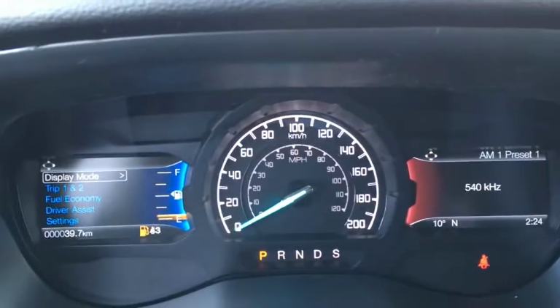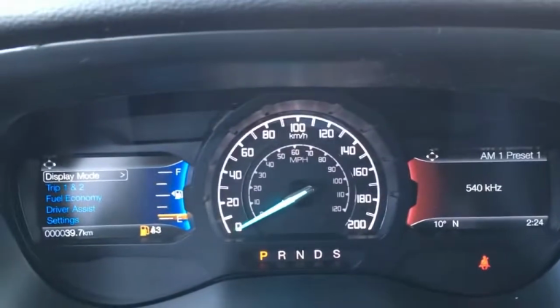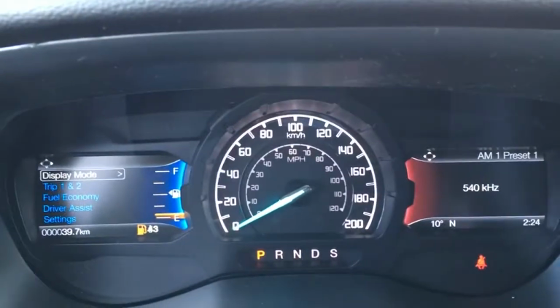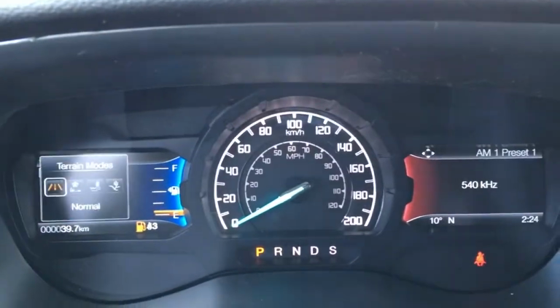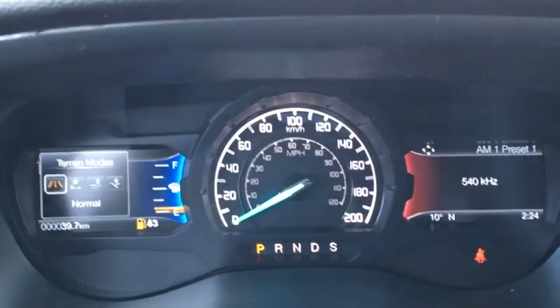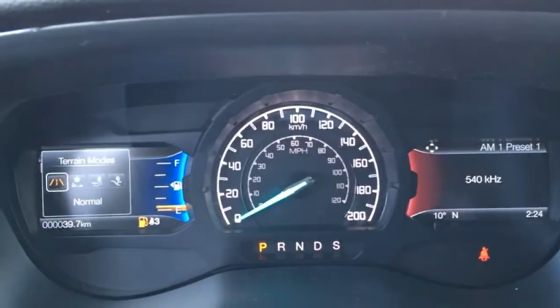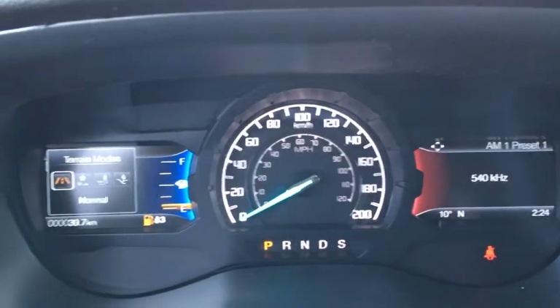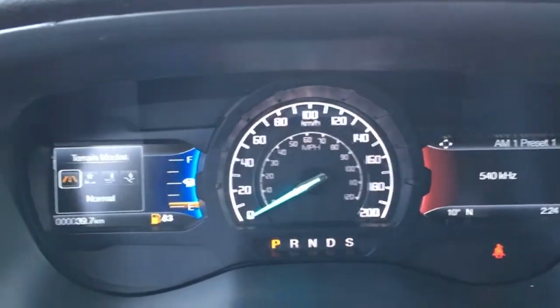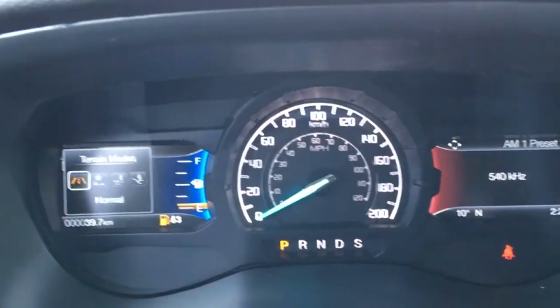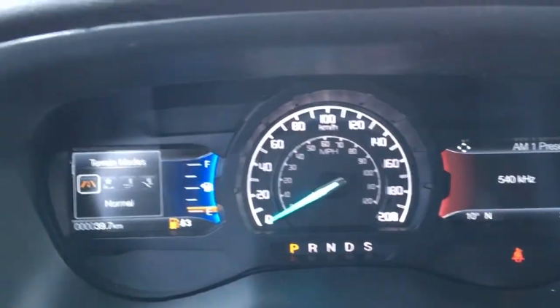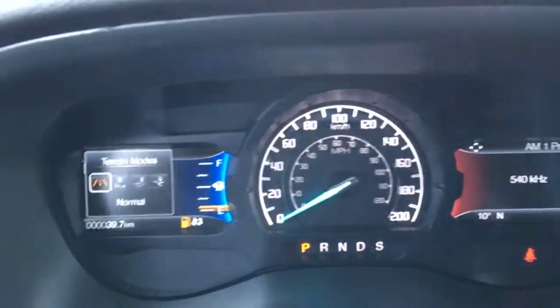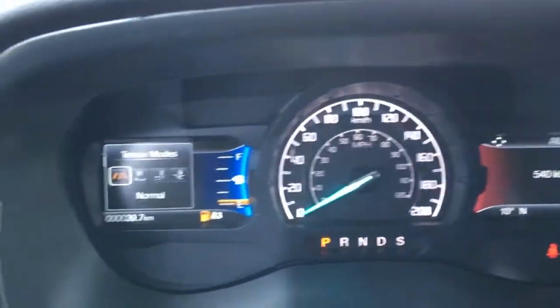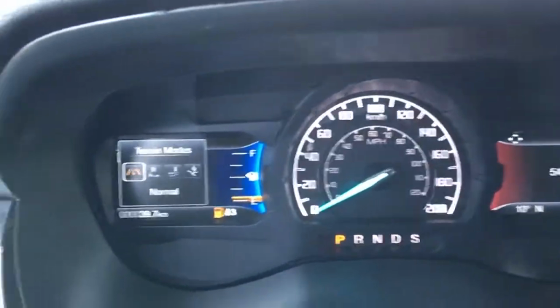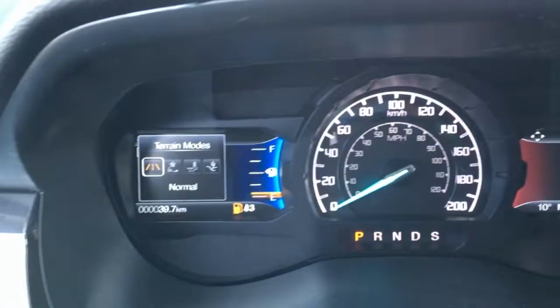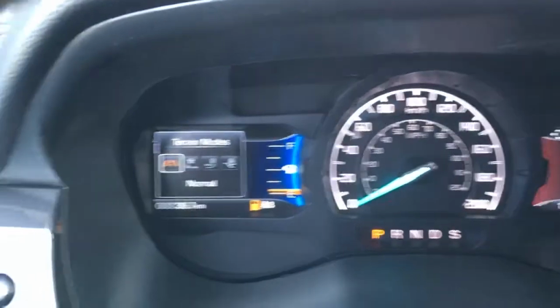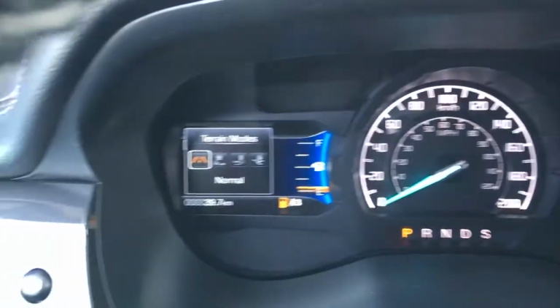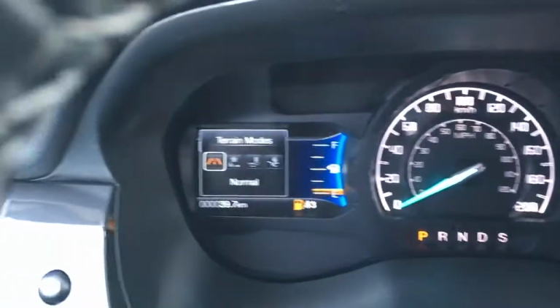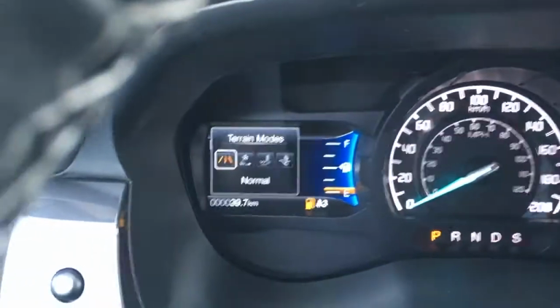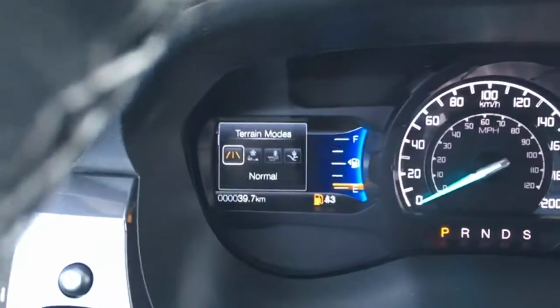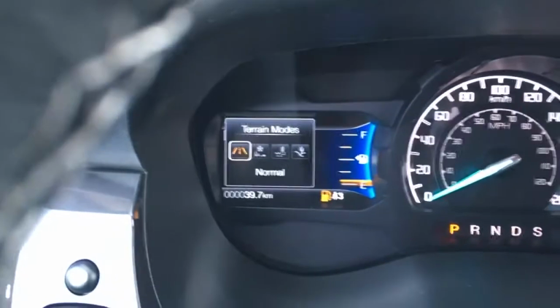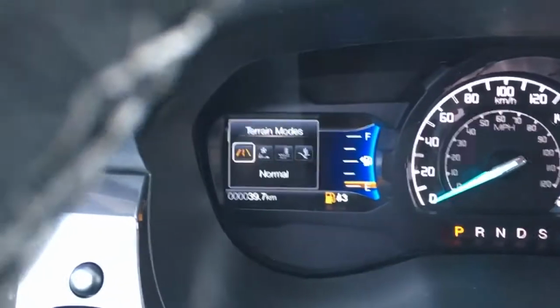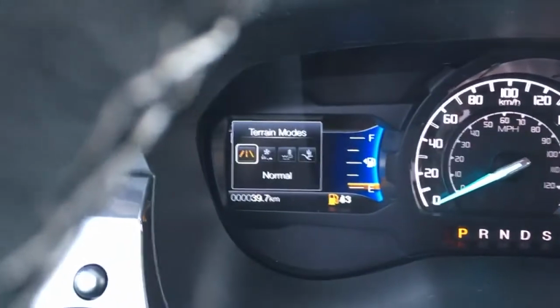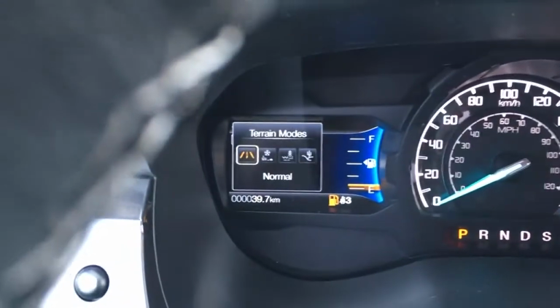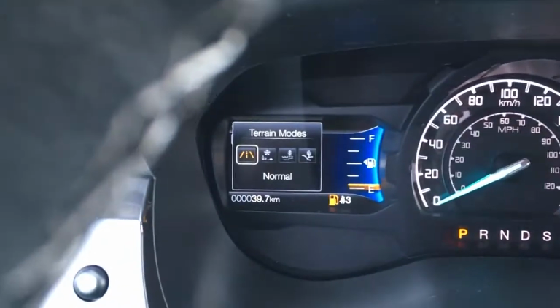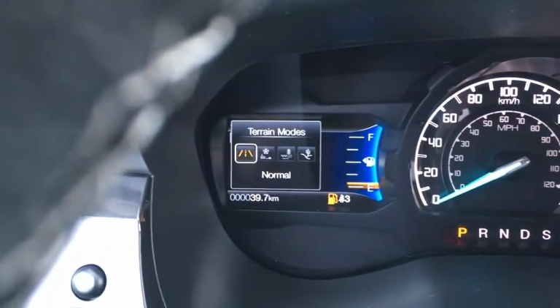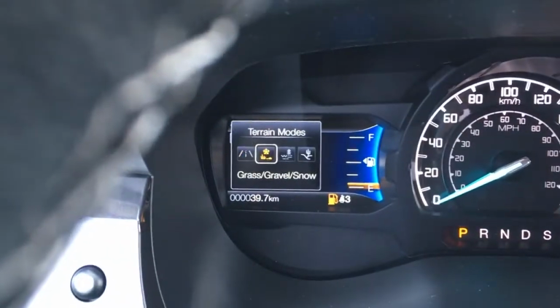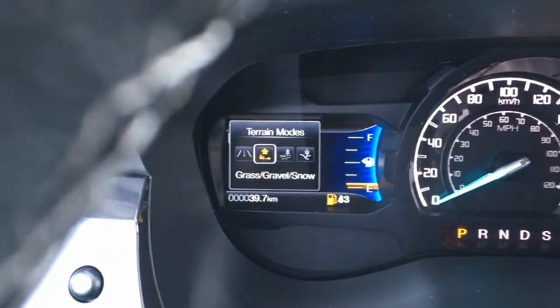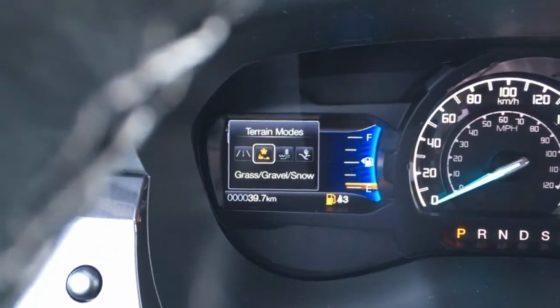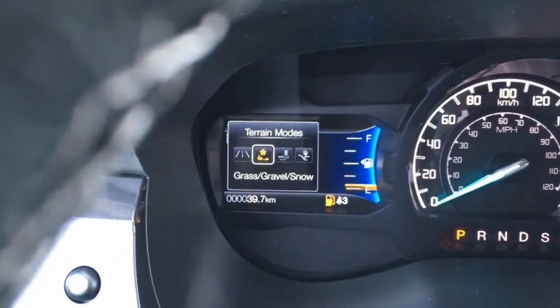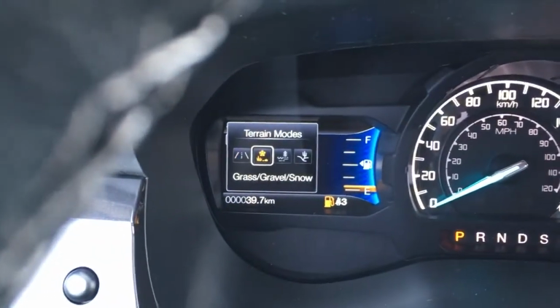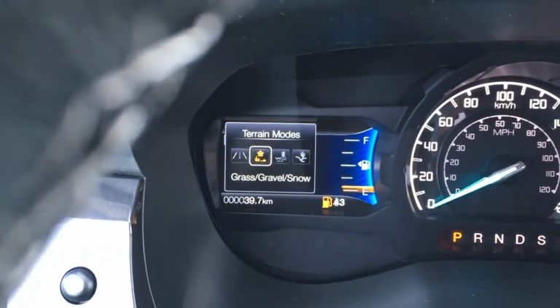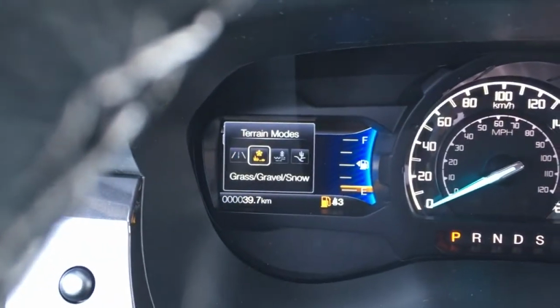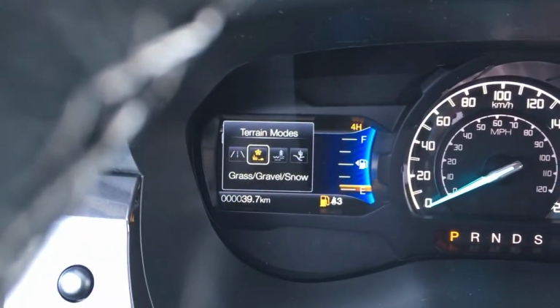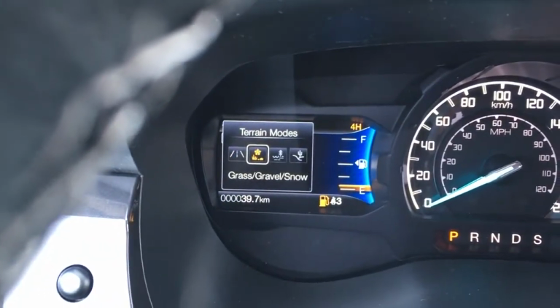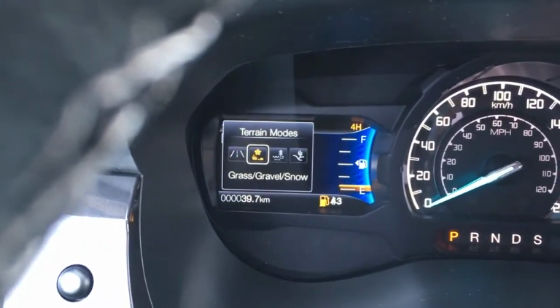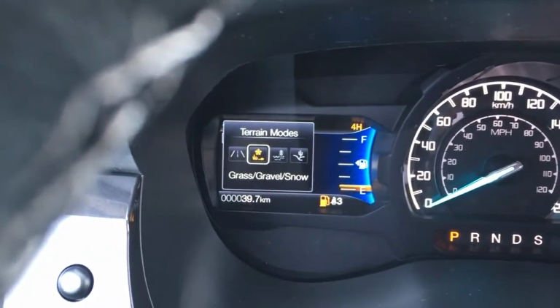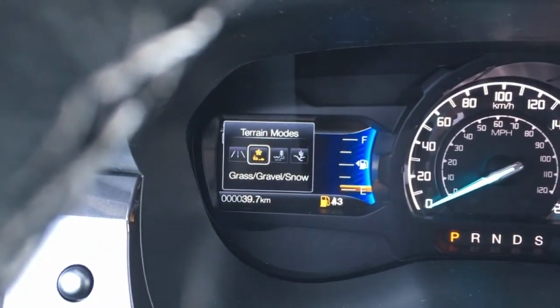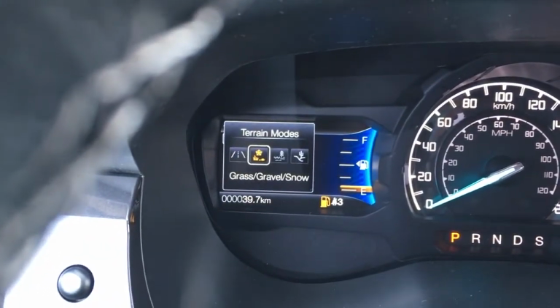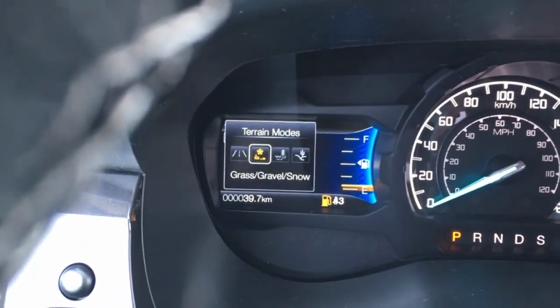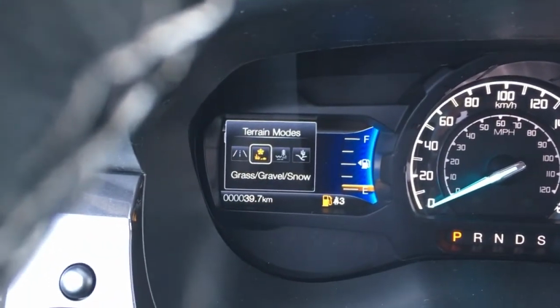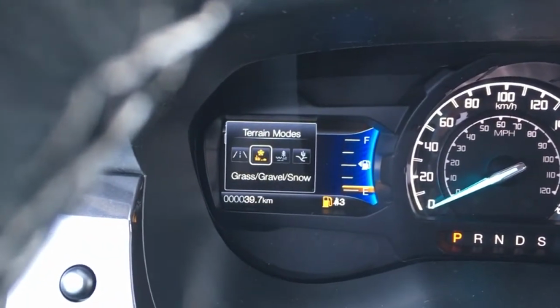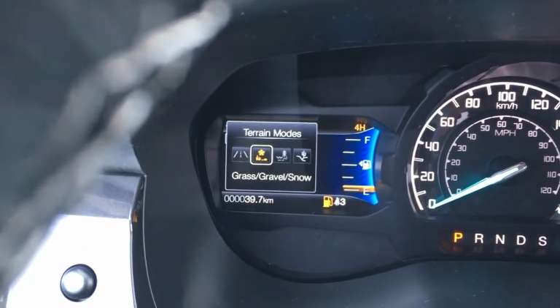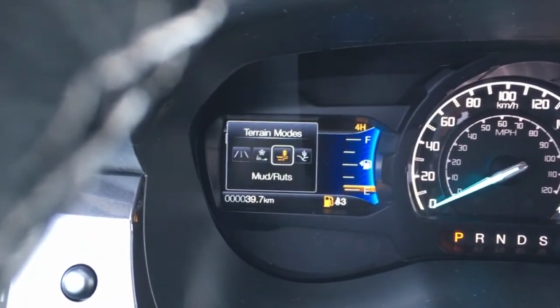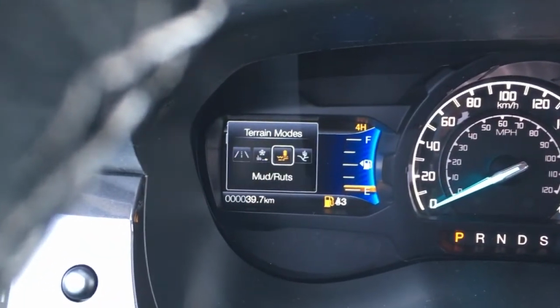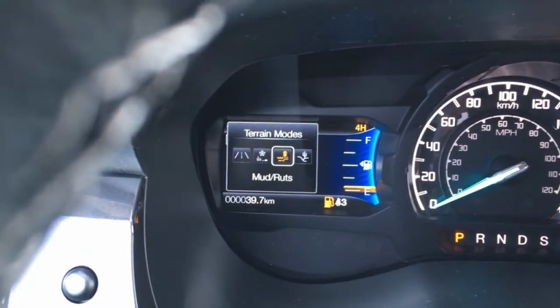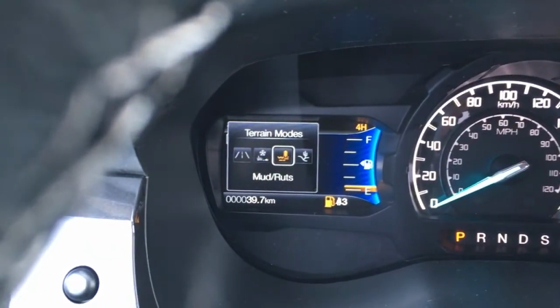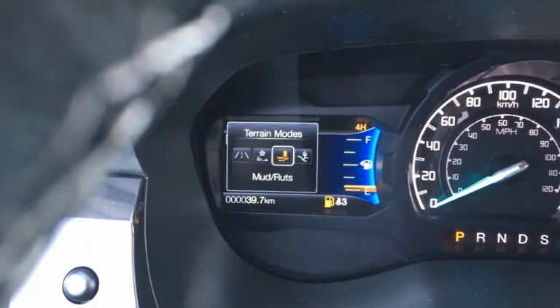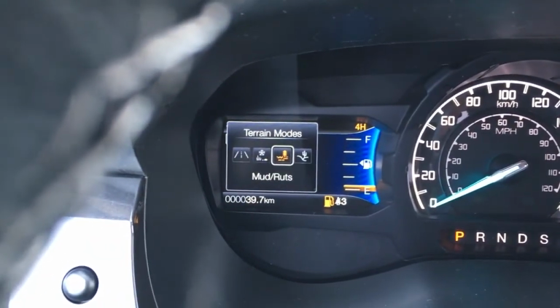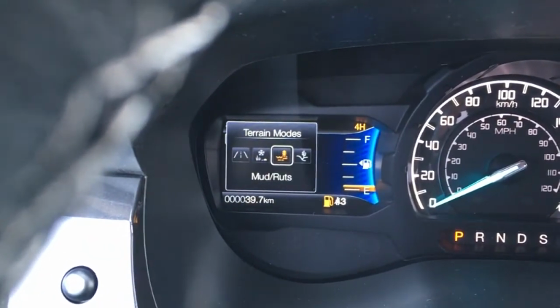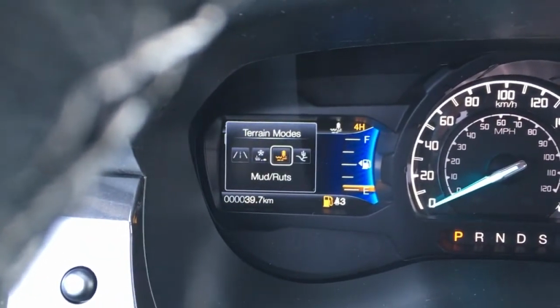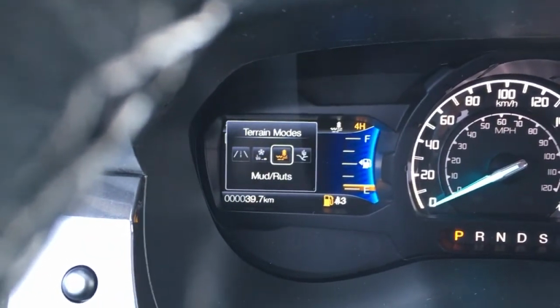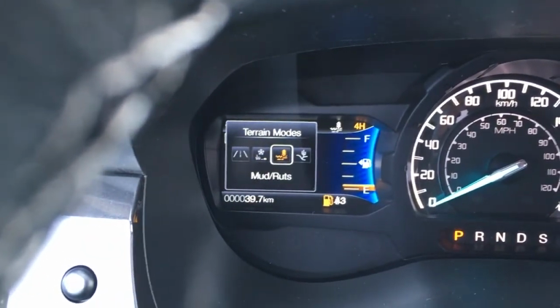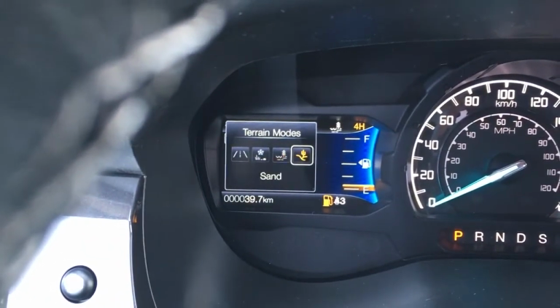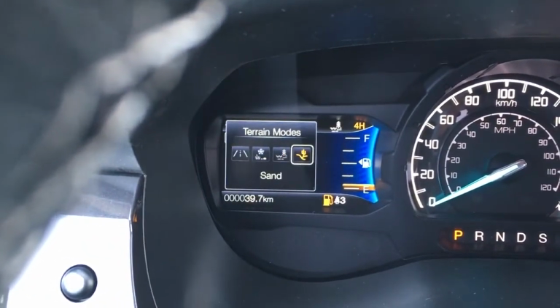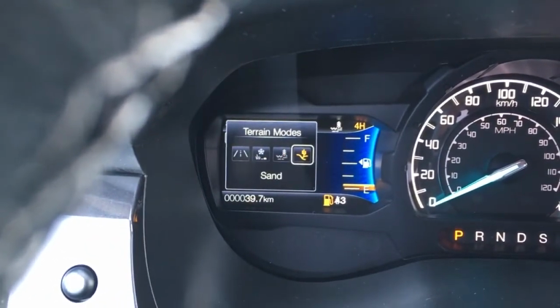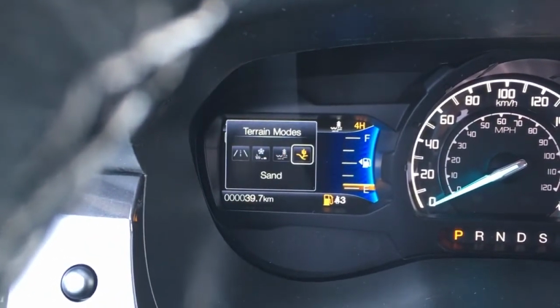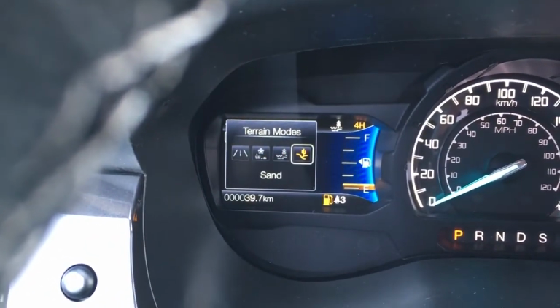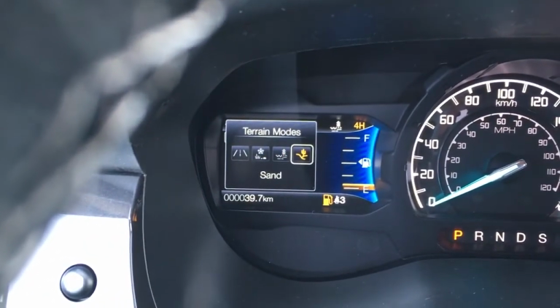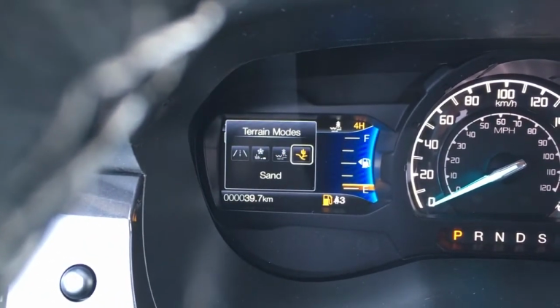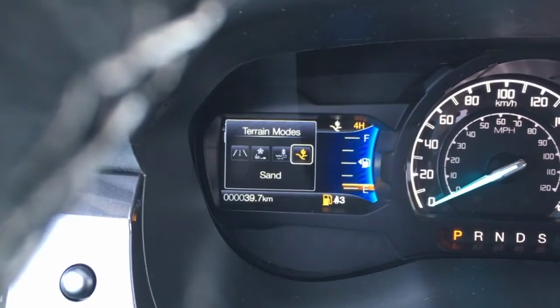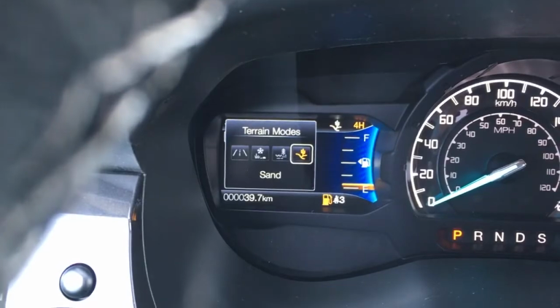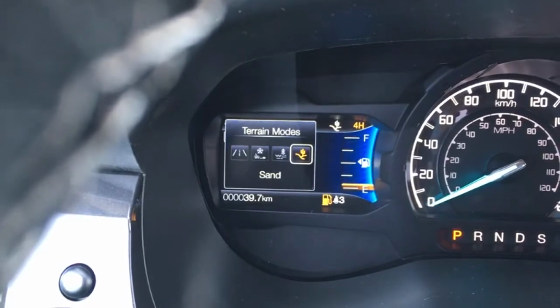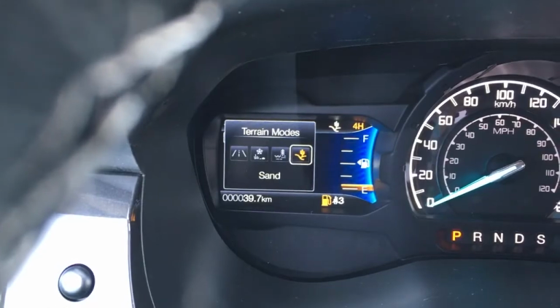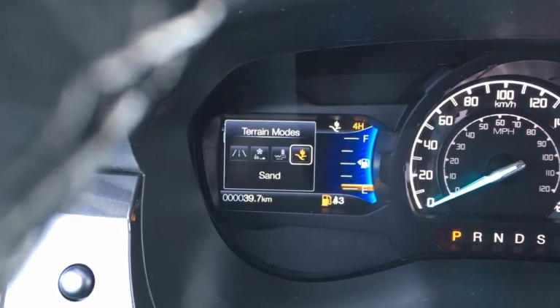For your terrain modes, it does have normal, grass, gravel, snow, mud ruts and sand.